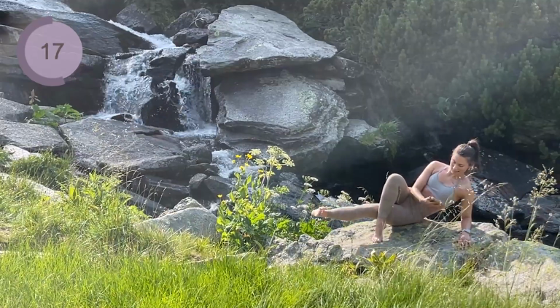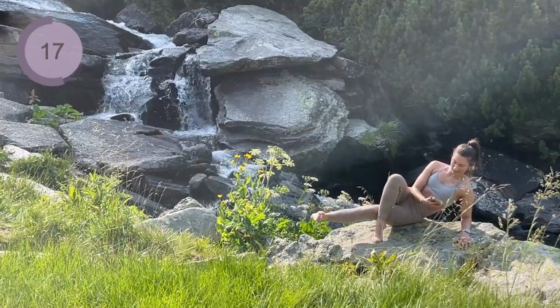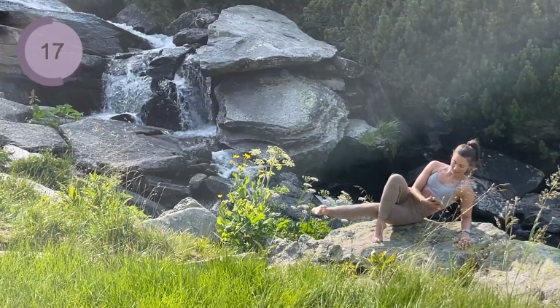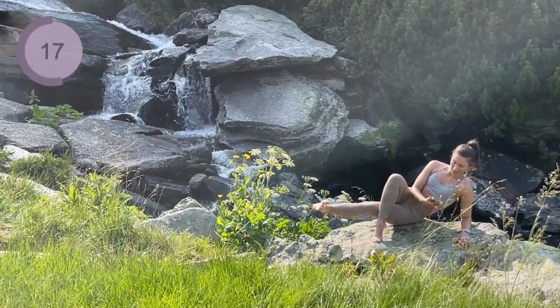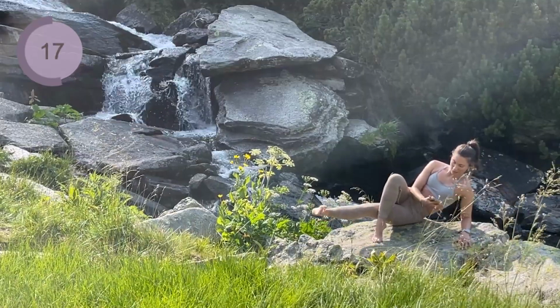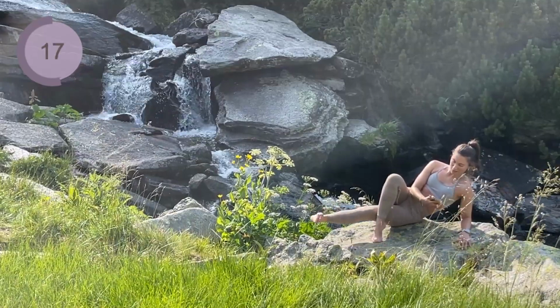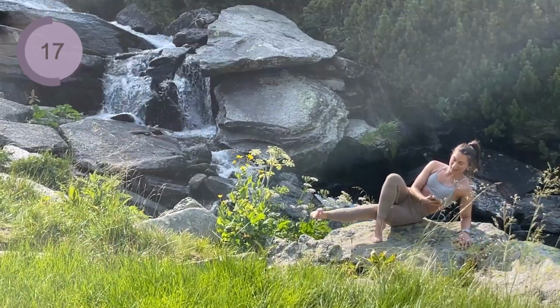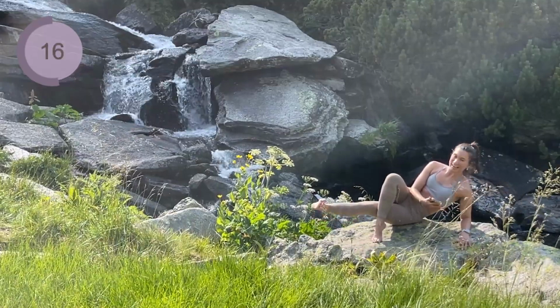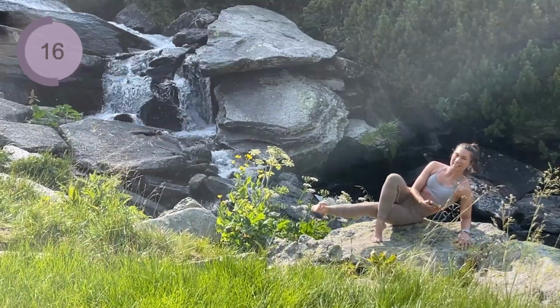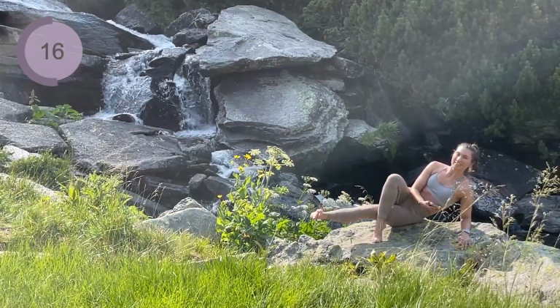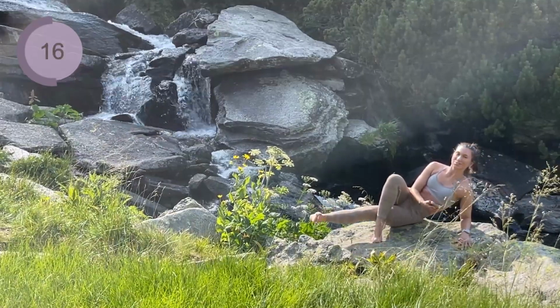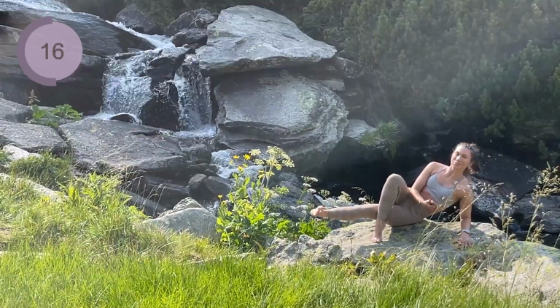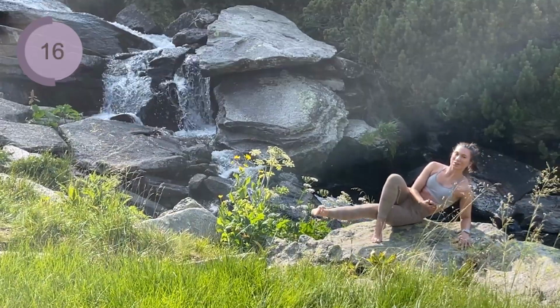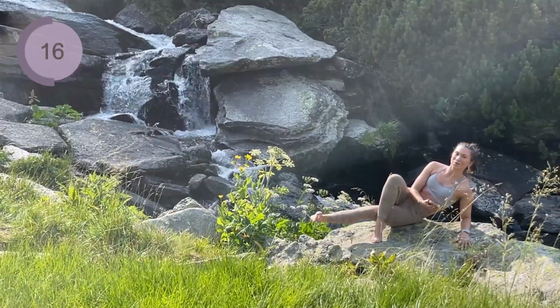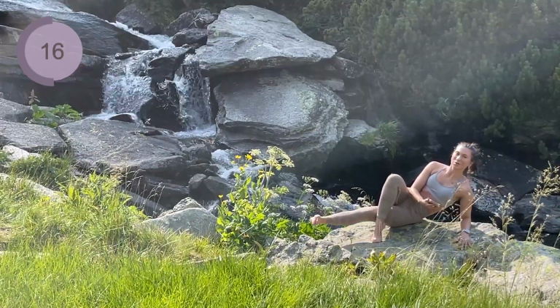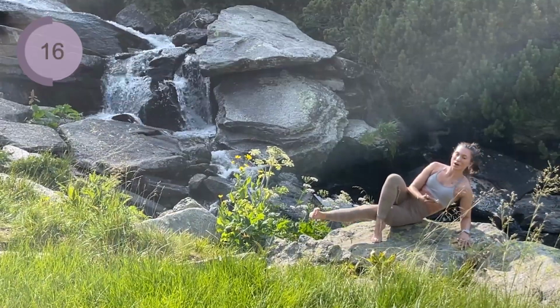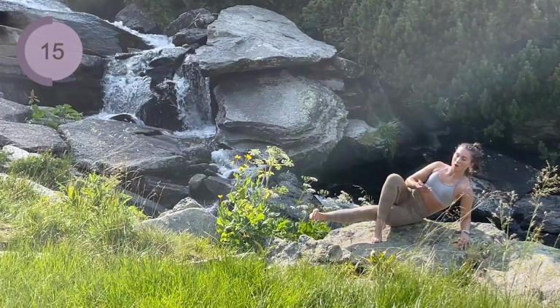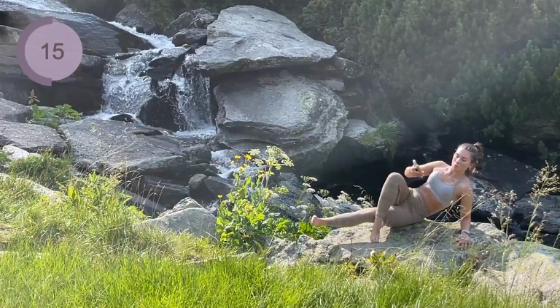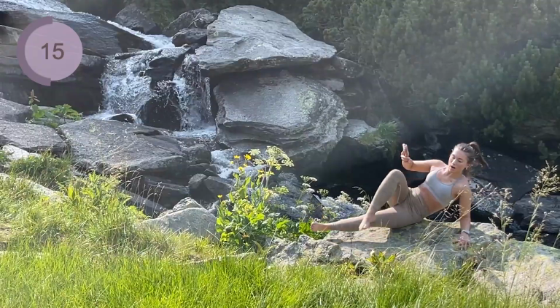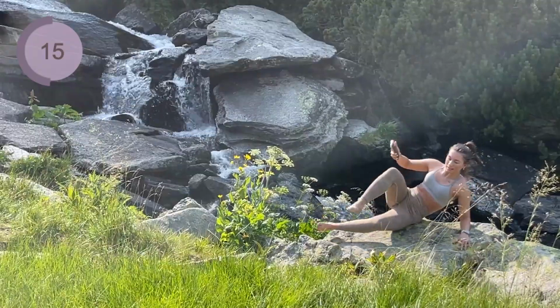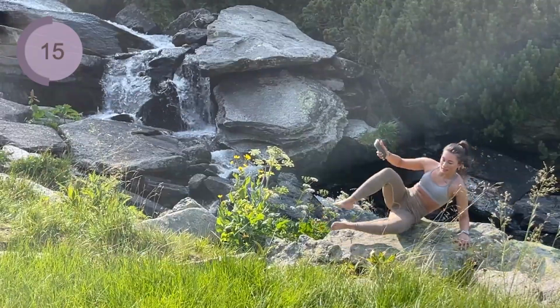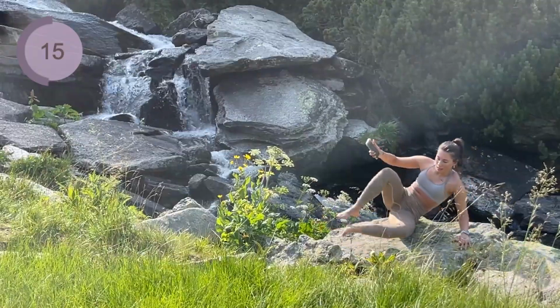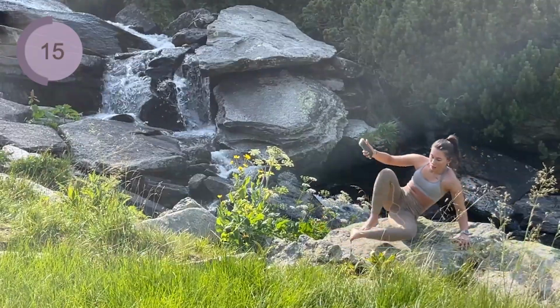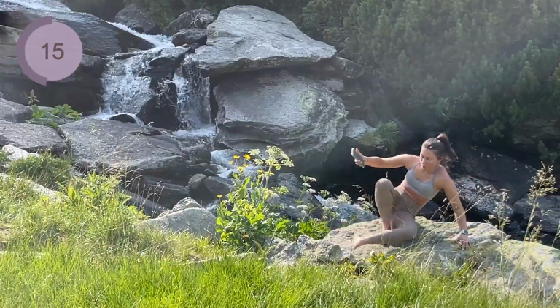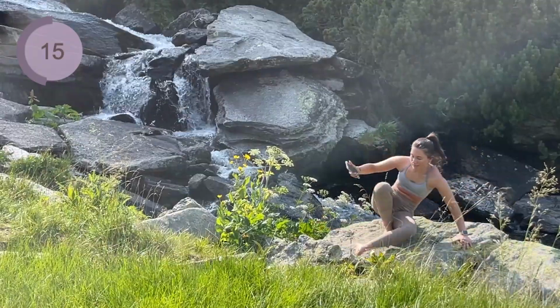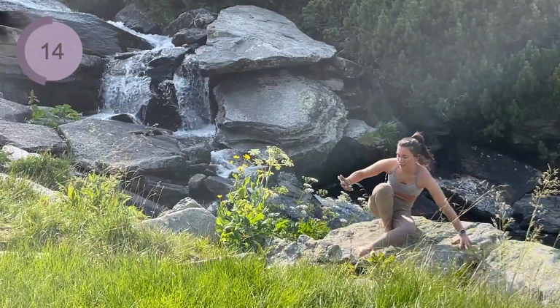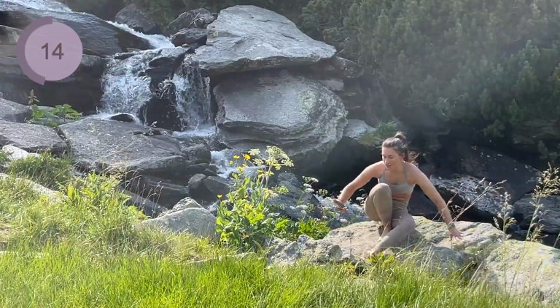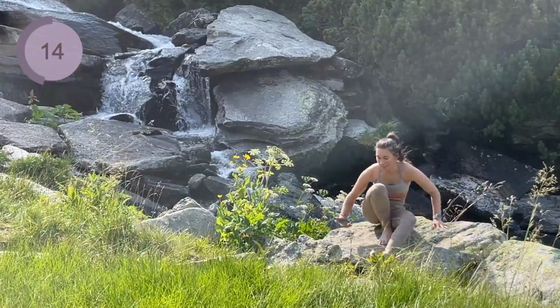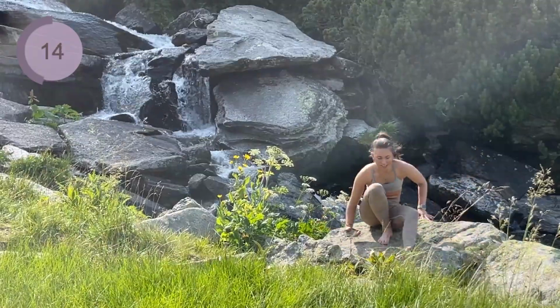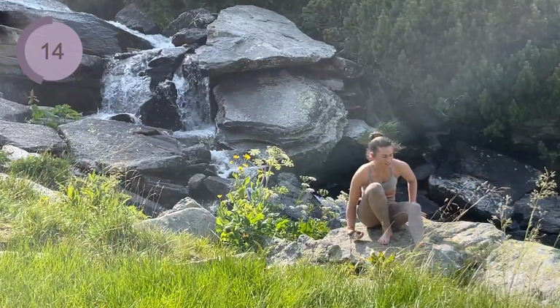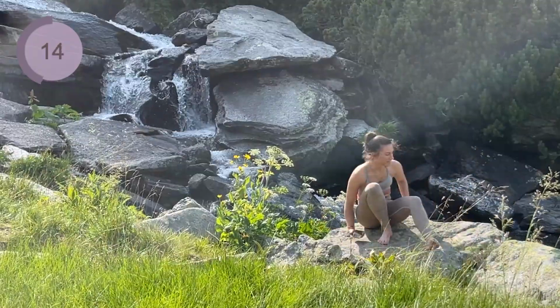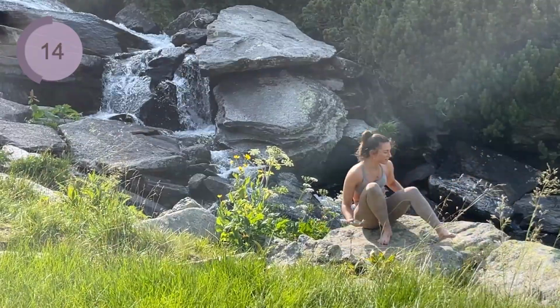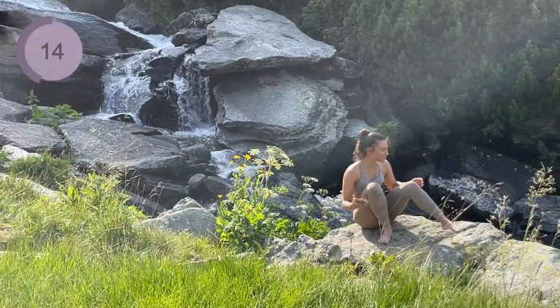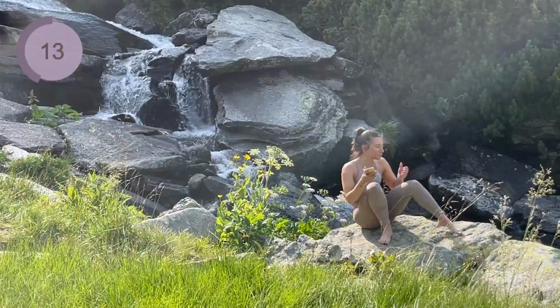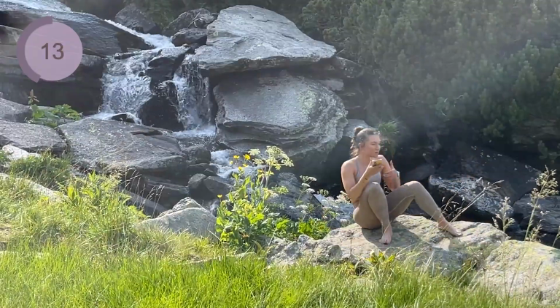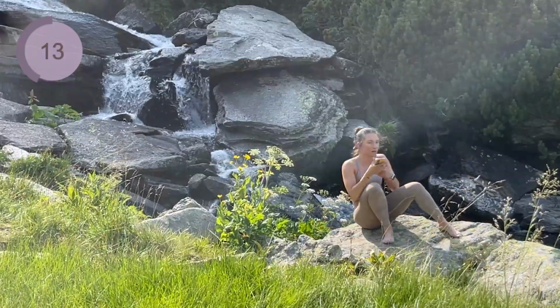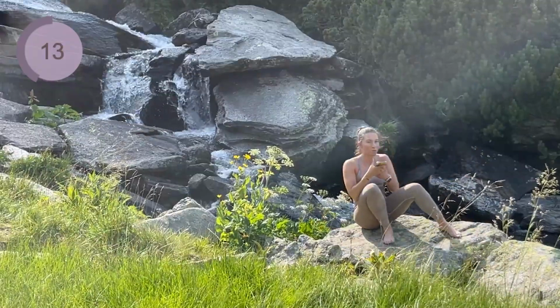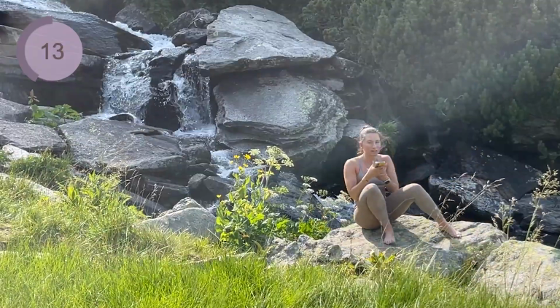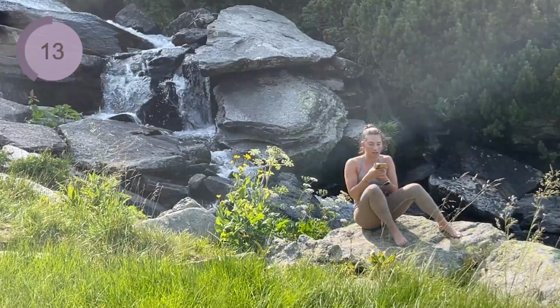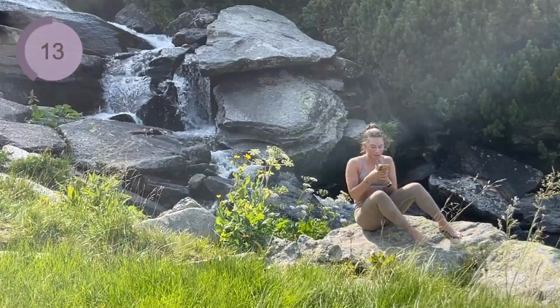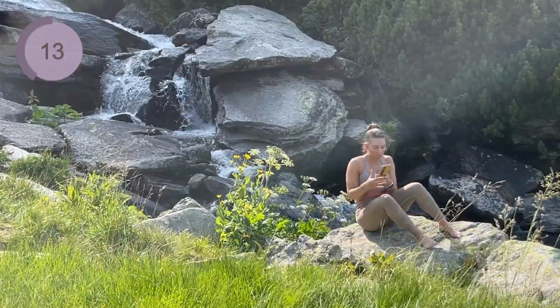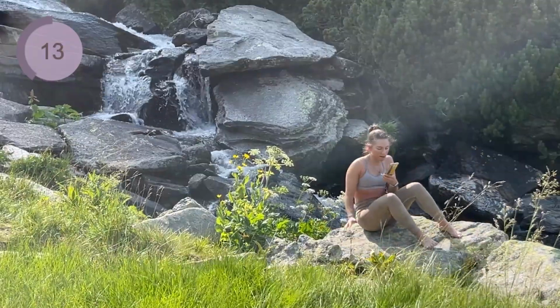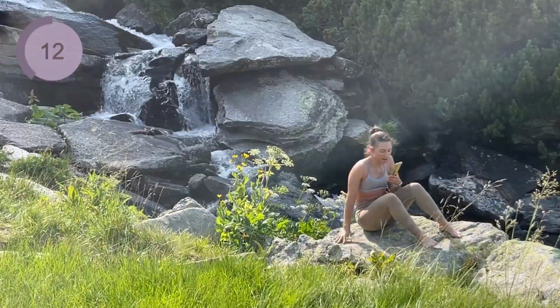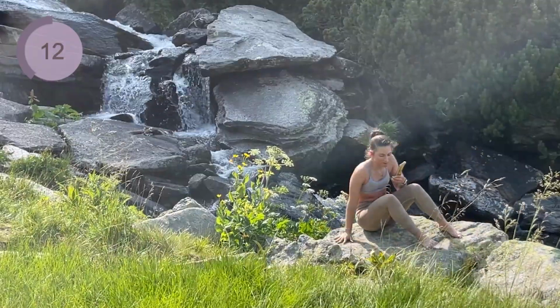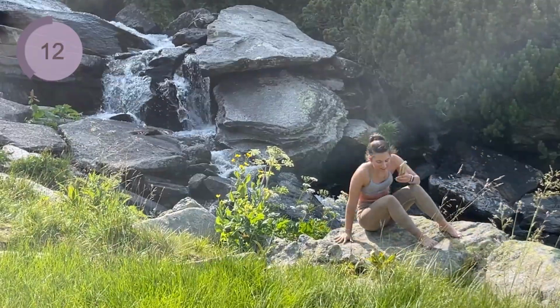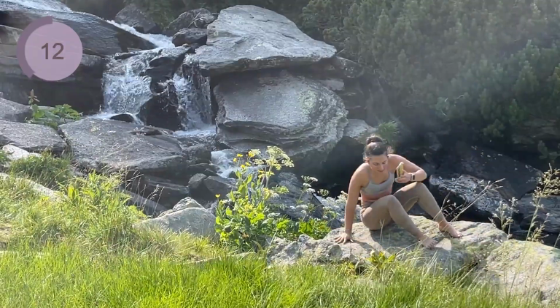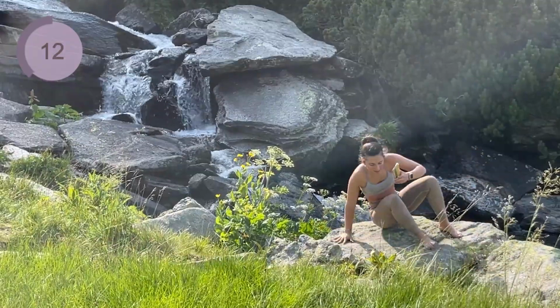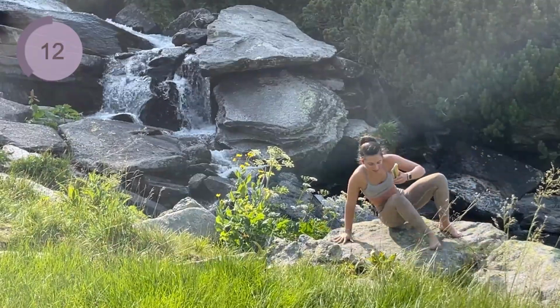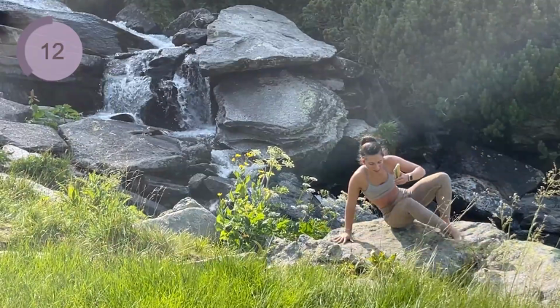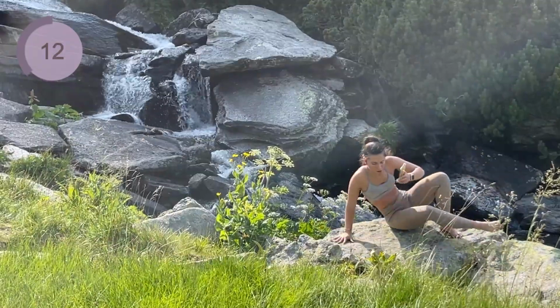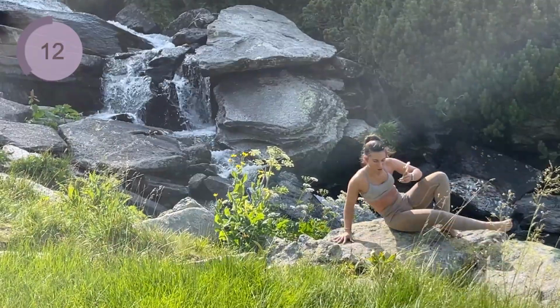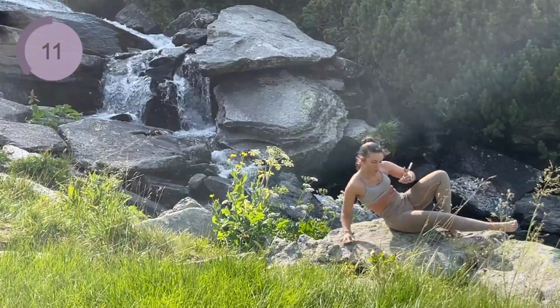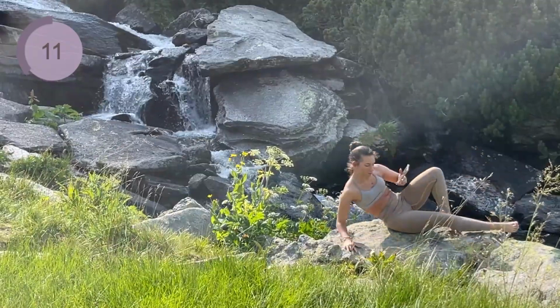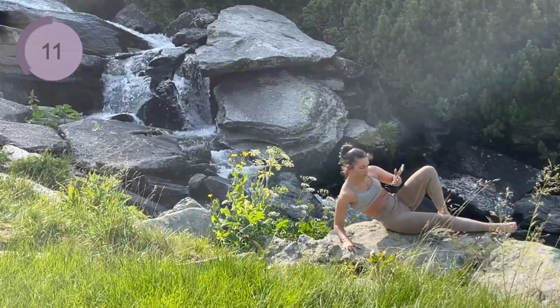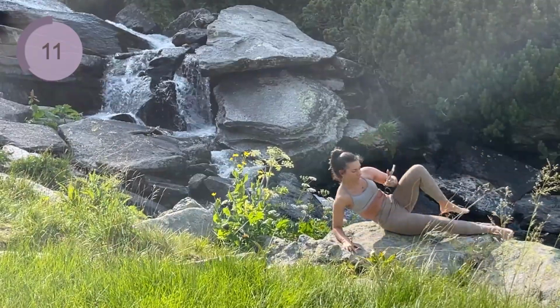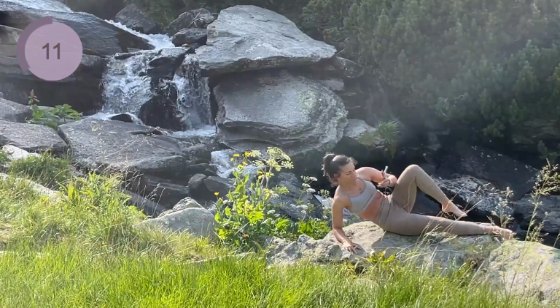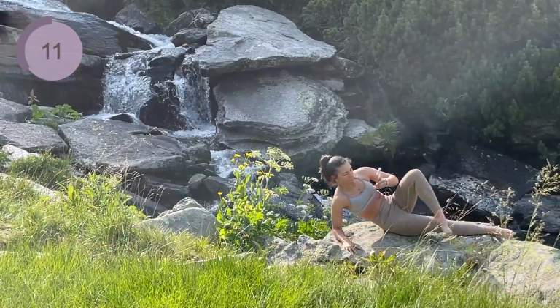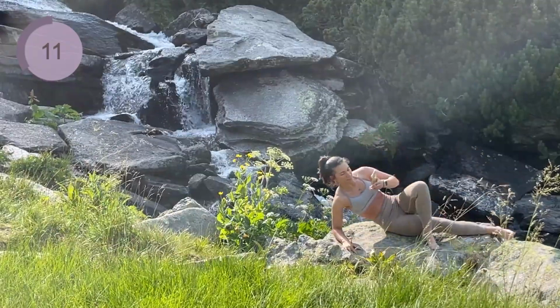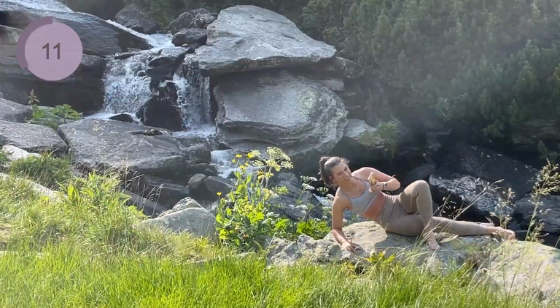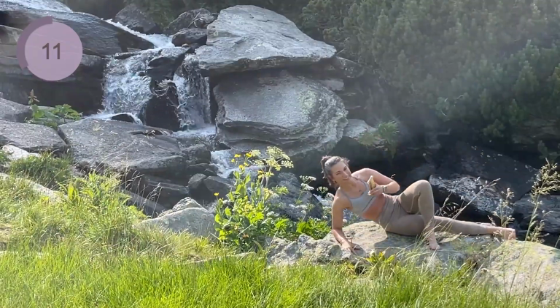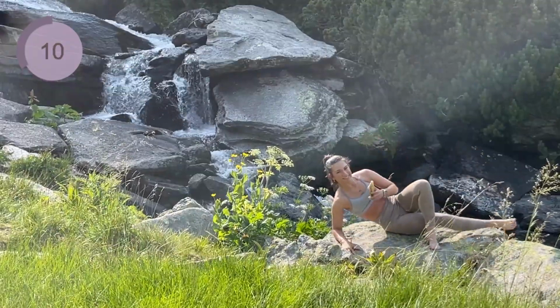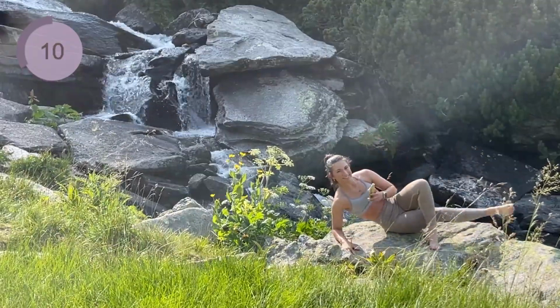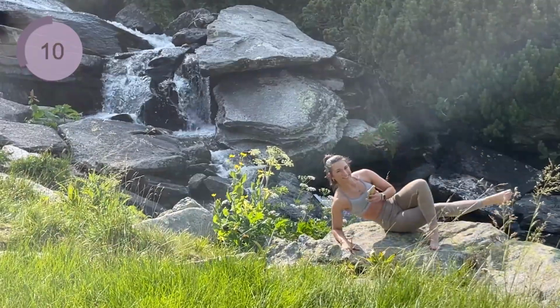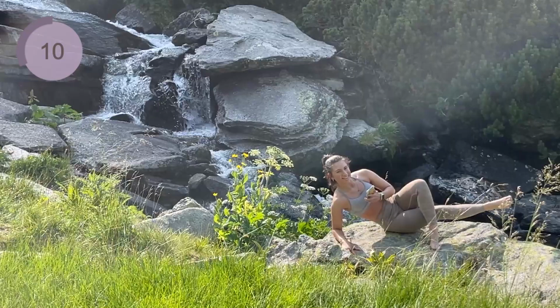Four, three, two, one — quickly turn over to the other side and we're gonna pause it for the next 15 seconds.